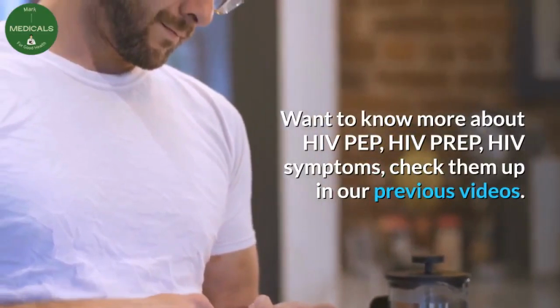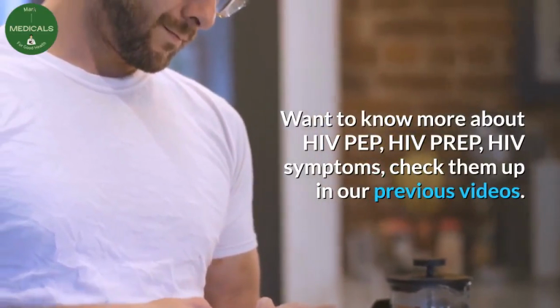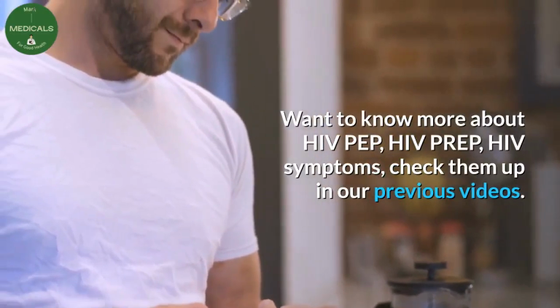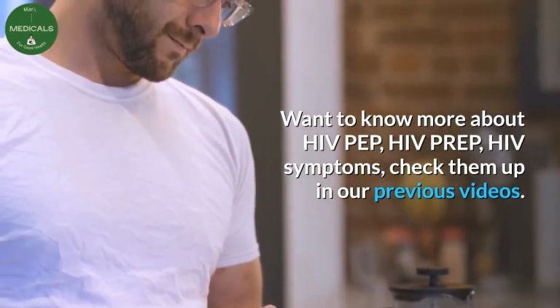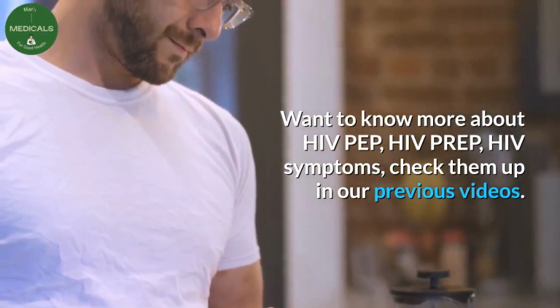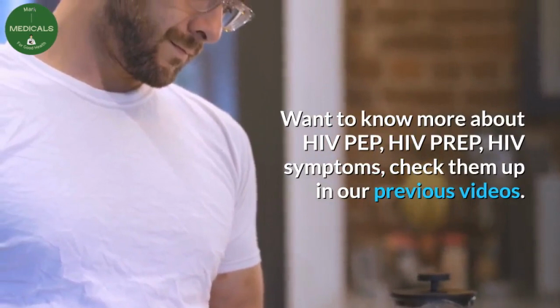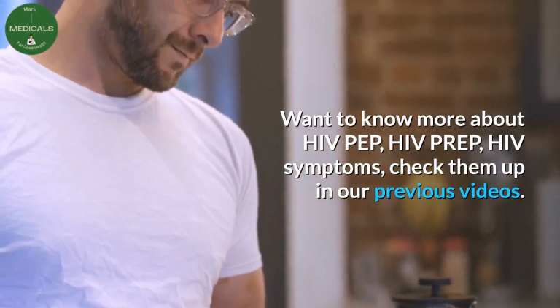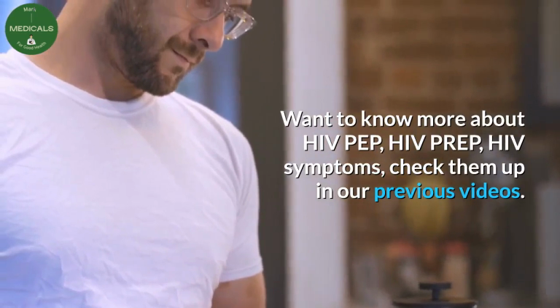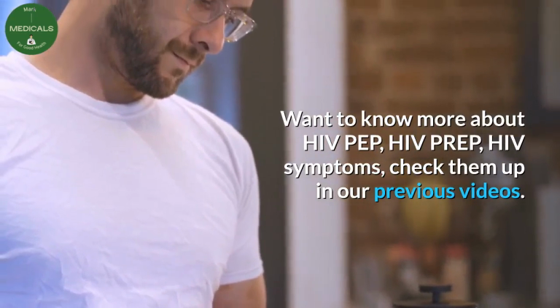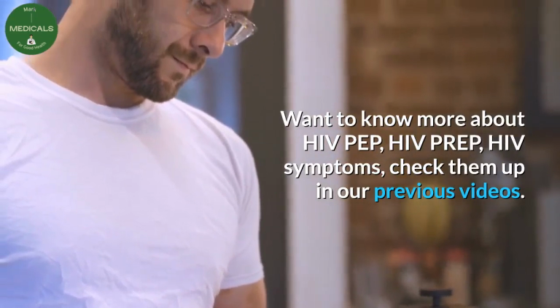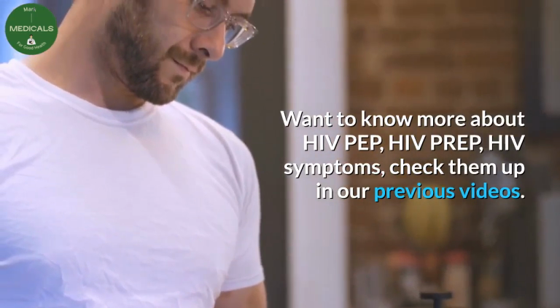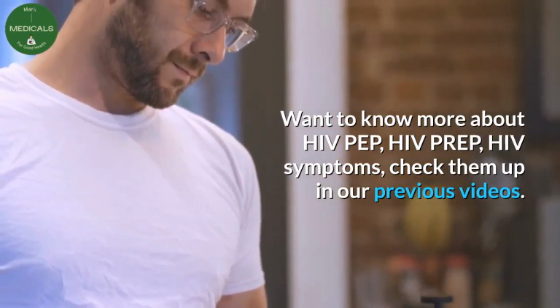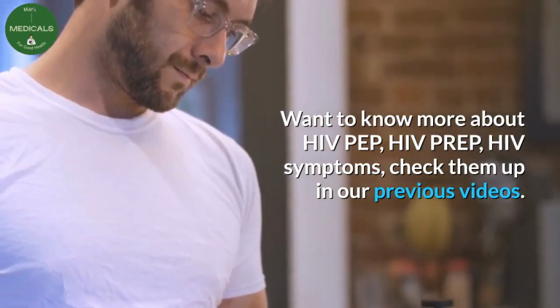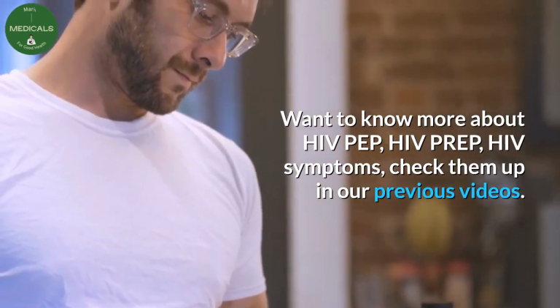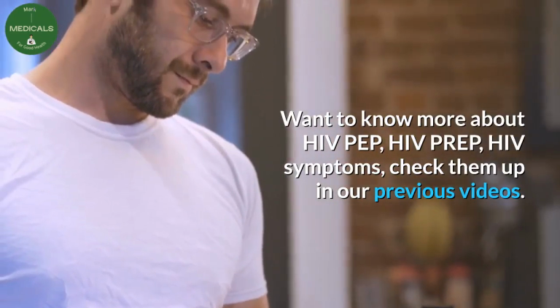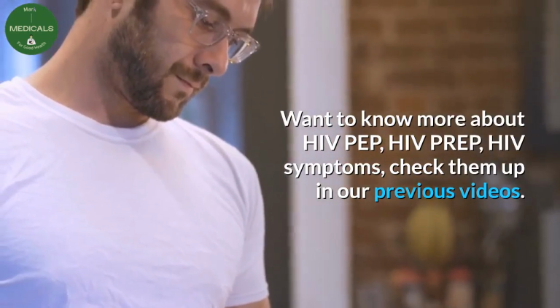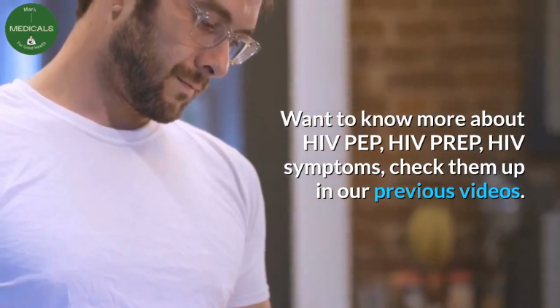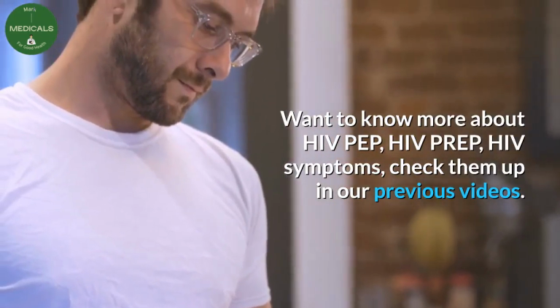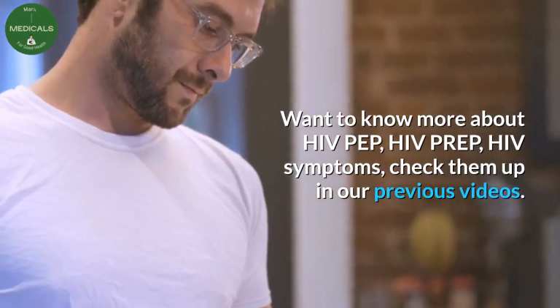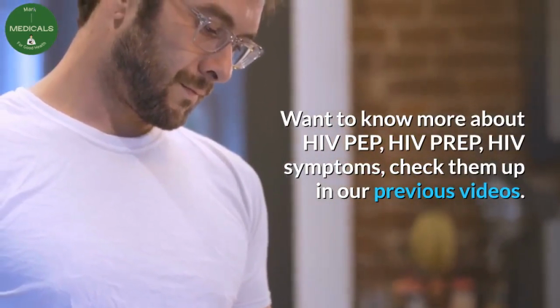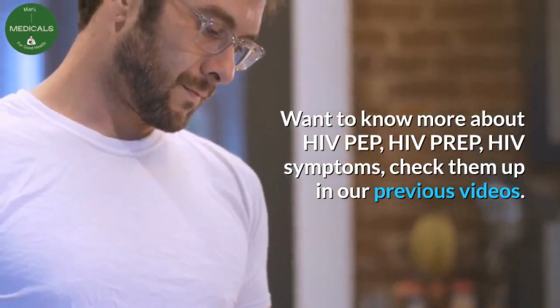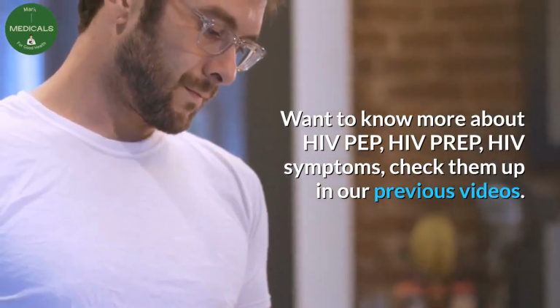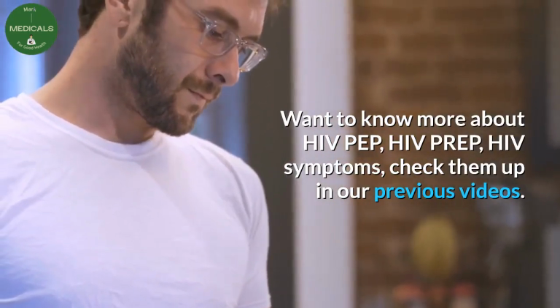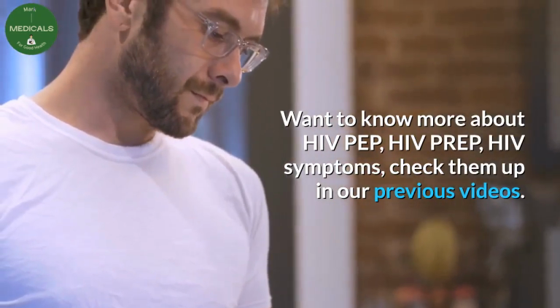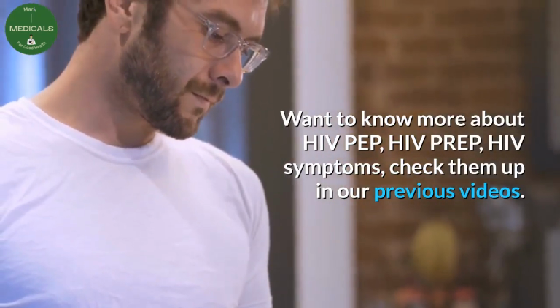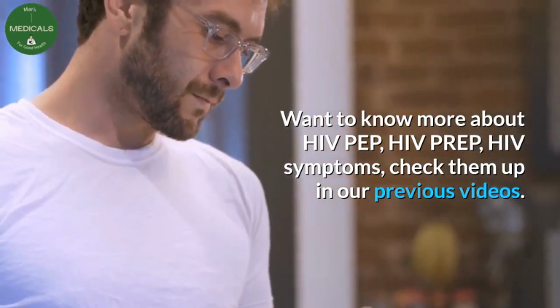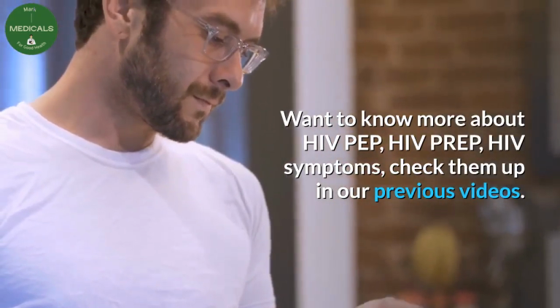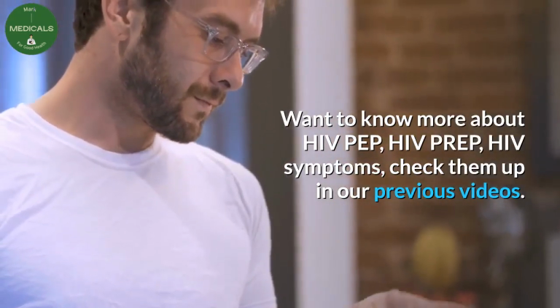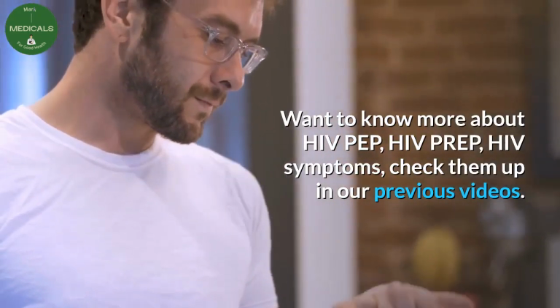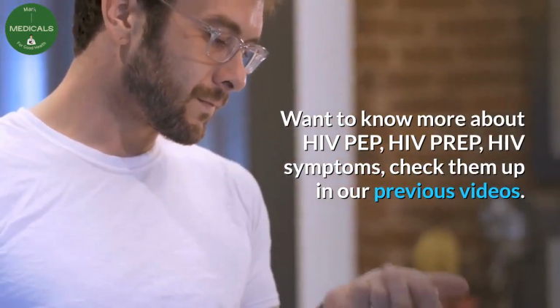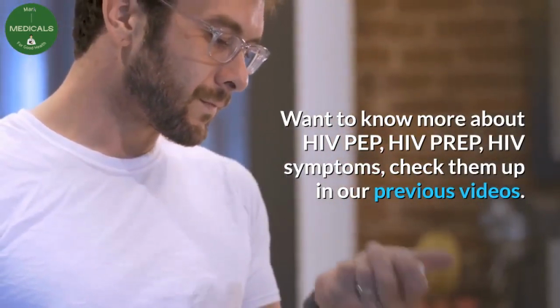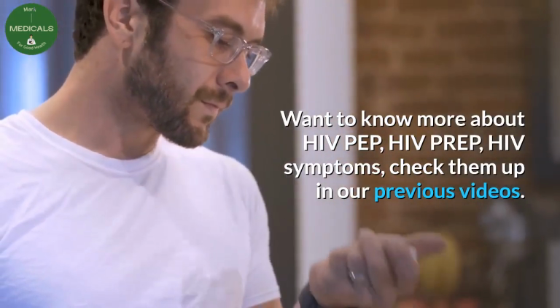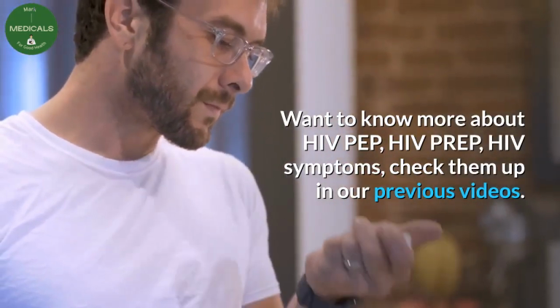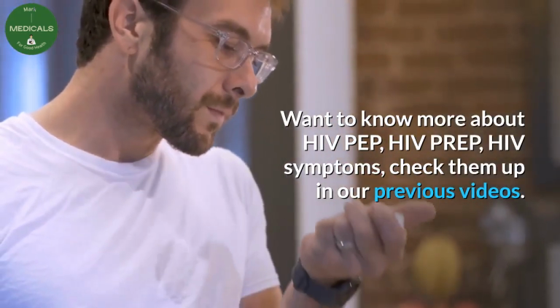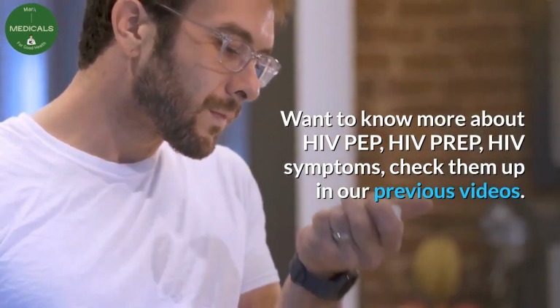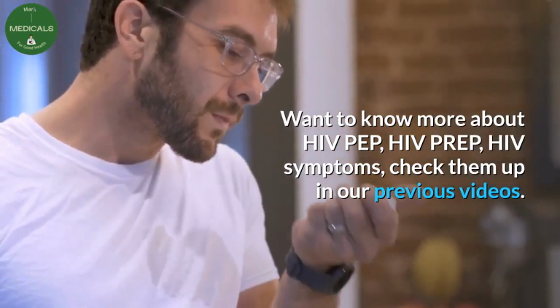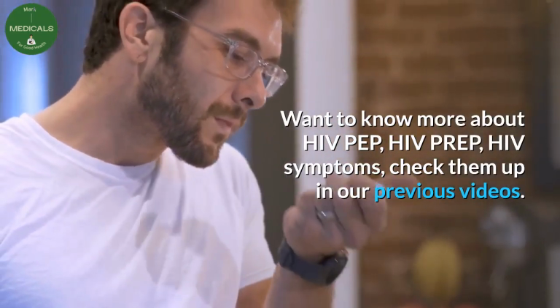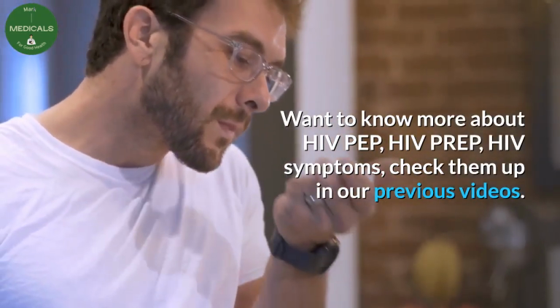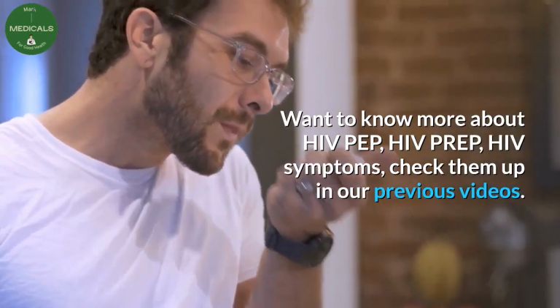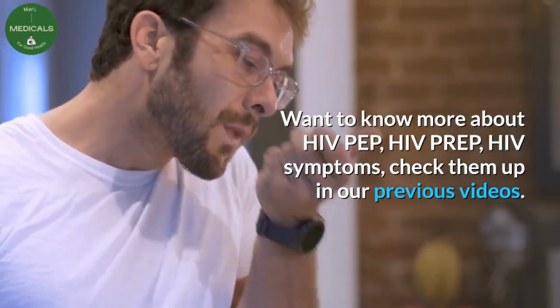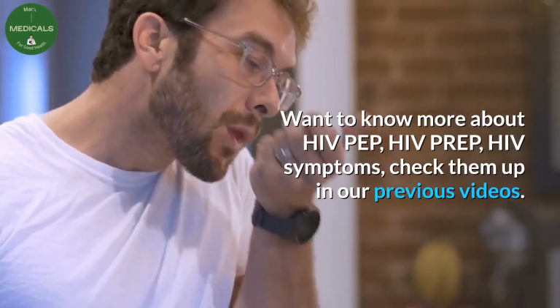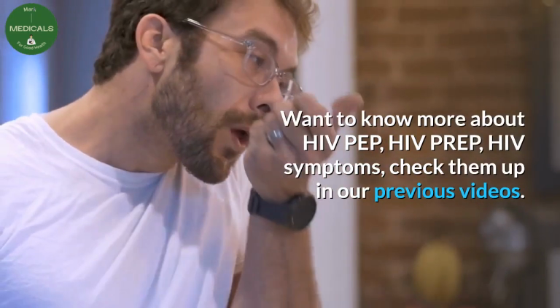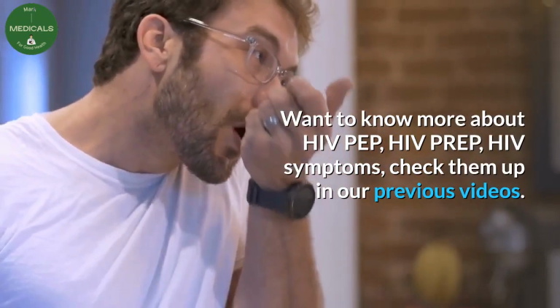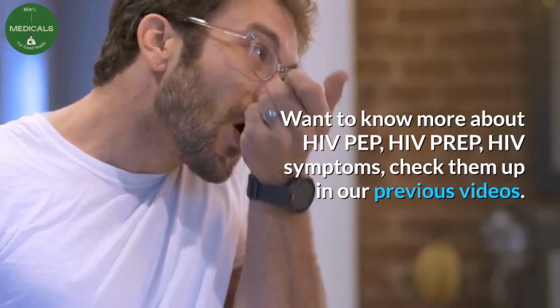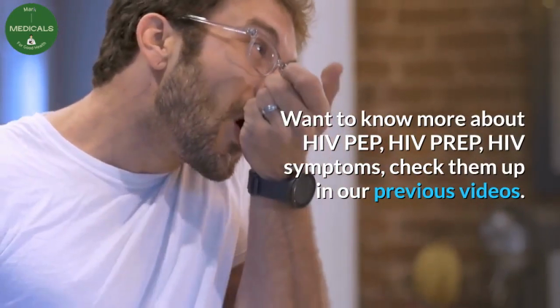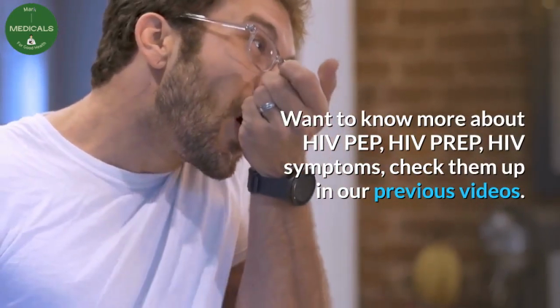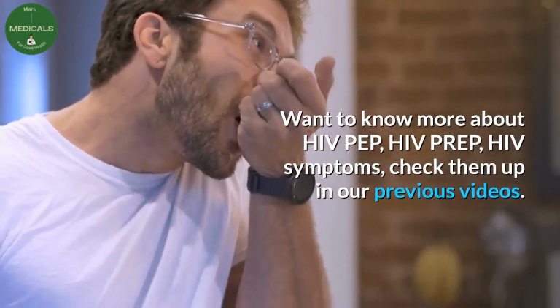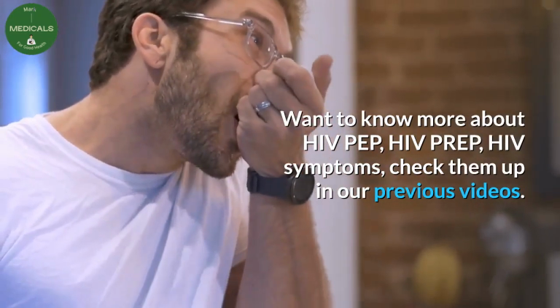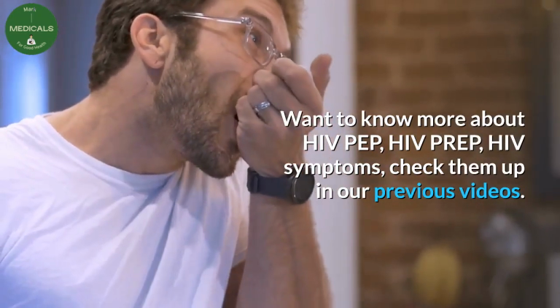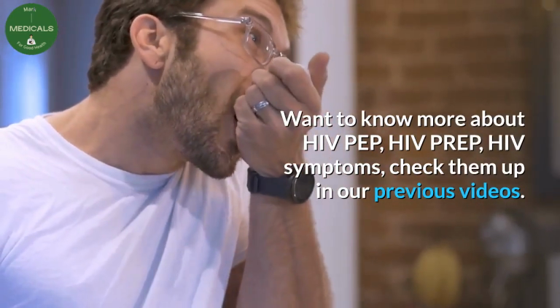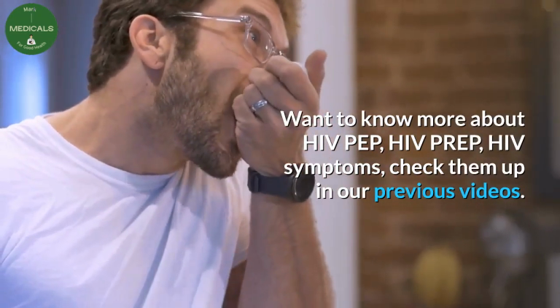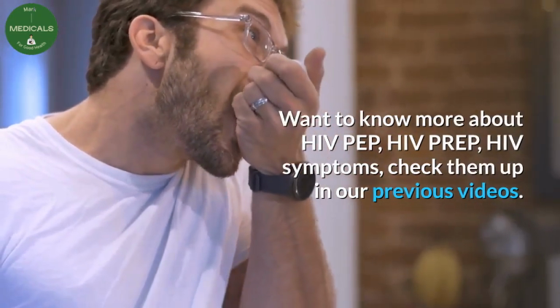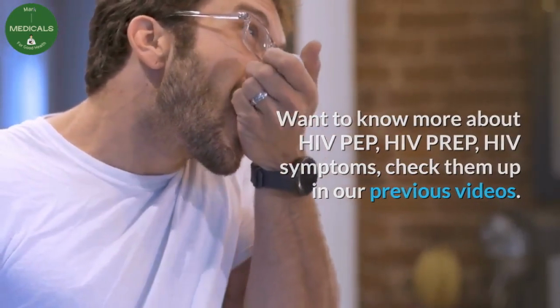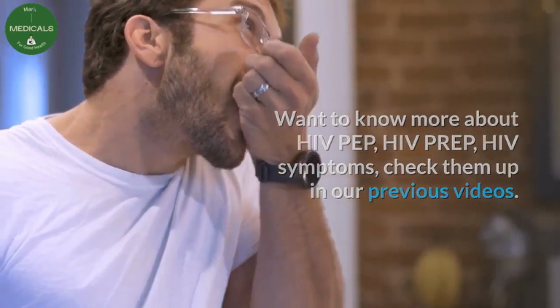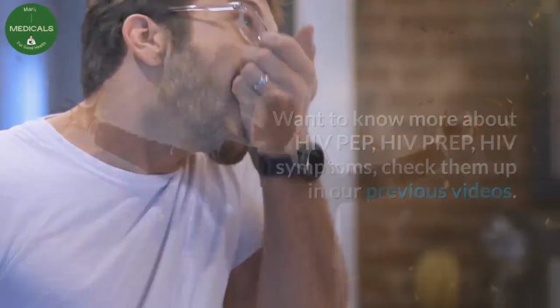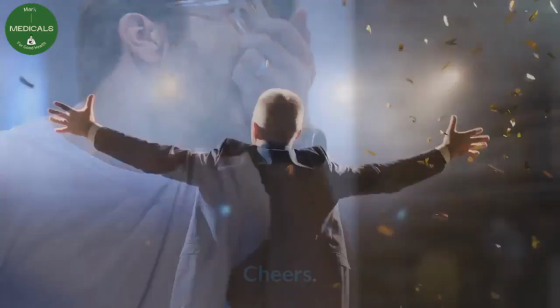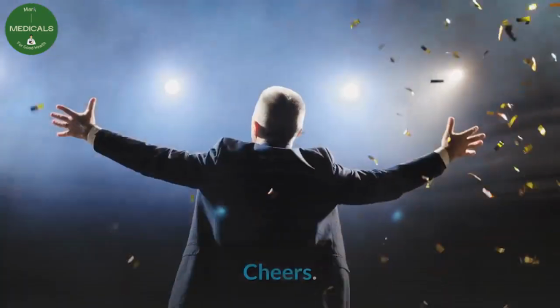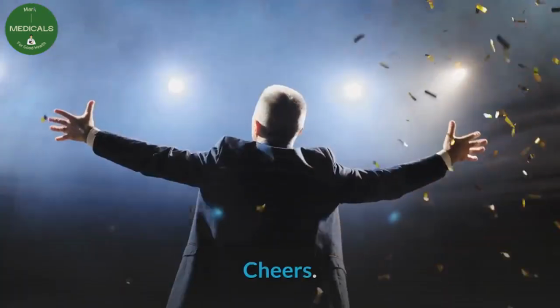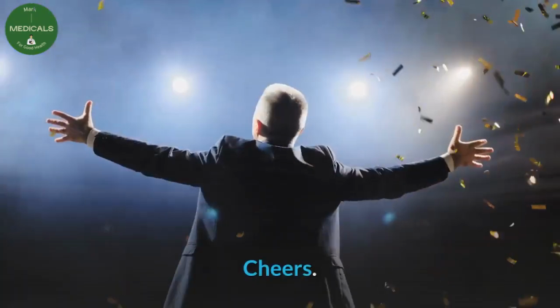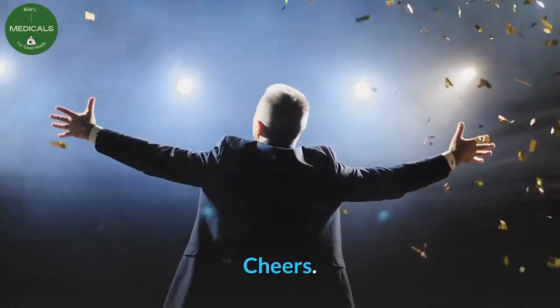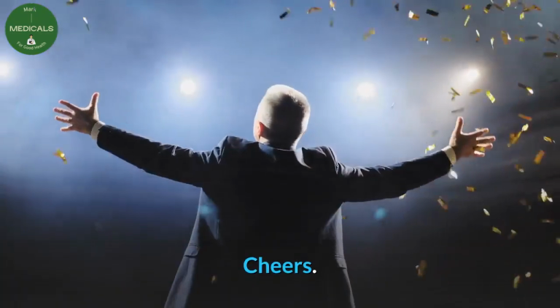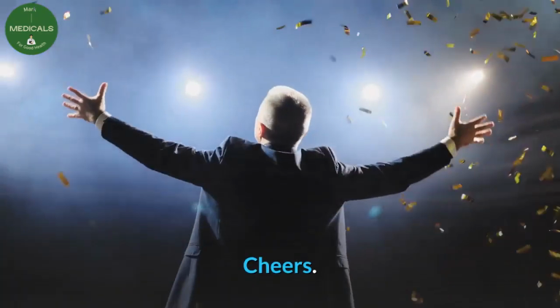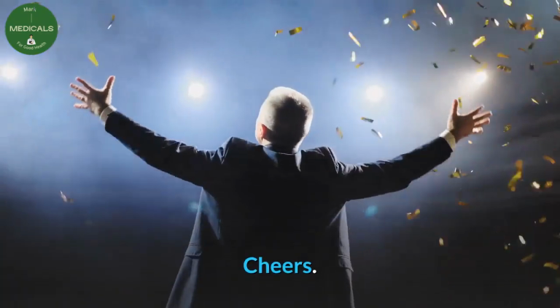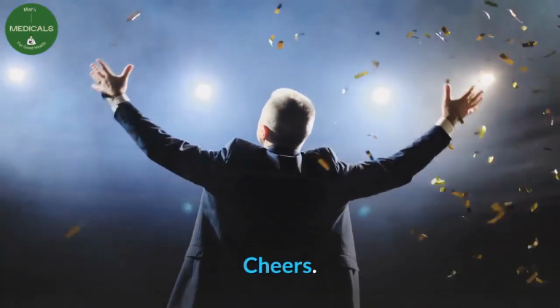Want to know more about HIV PEP, HIV PrEP, and HIV symptoms? Check them out in our previous videos. Cheers.